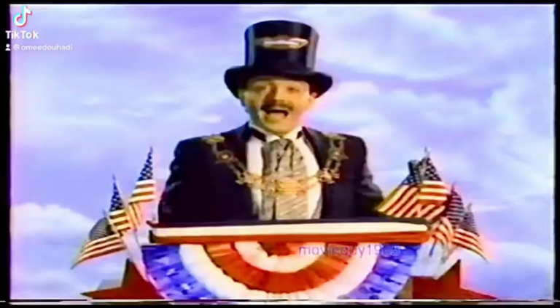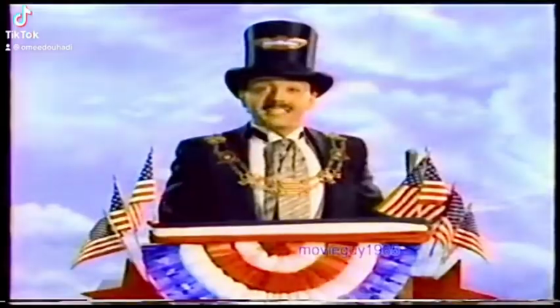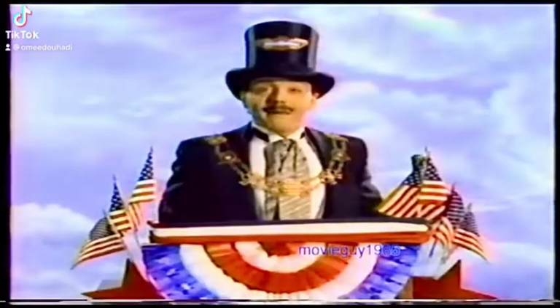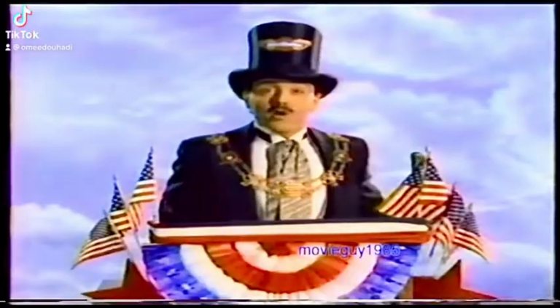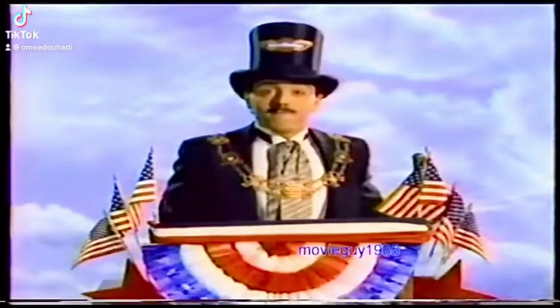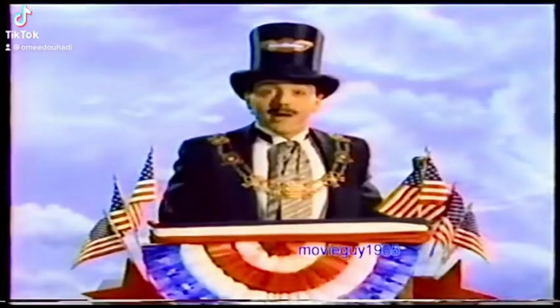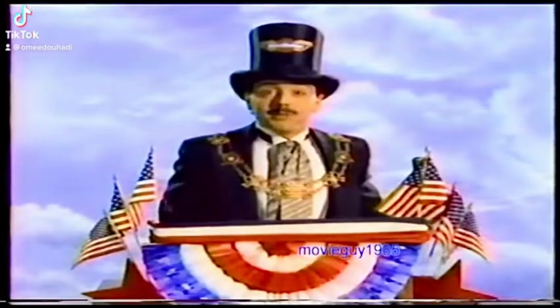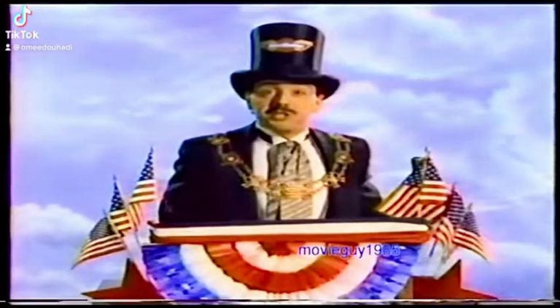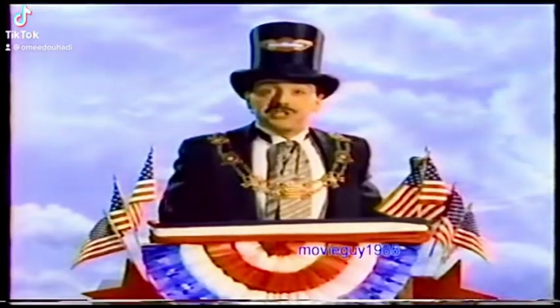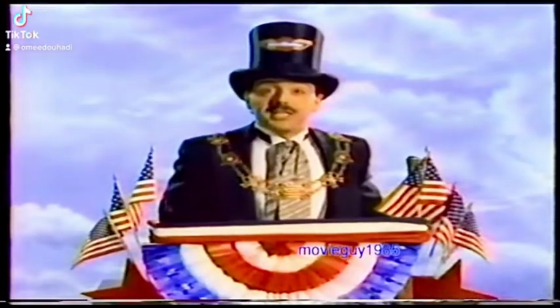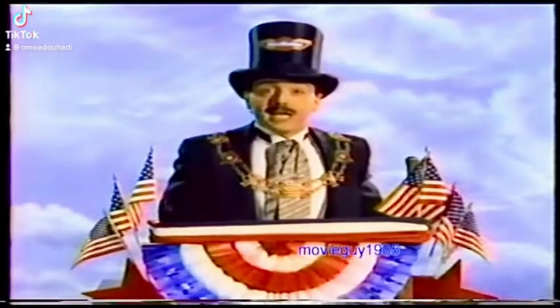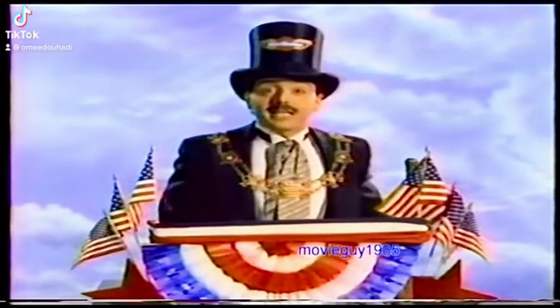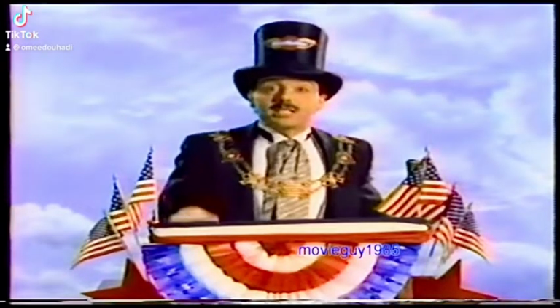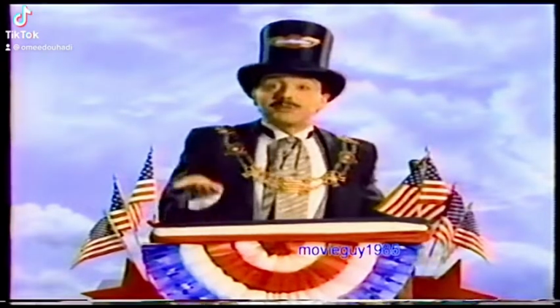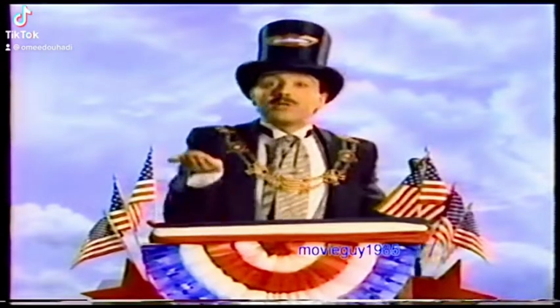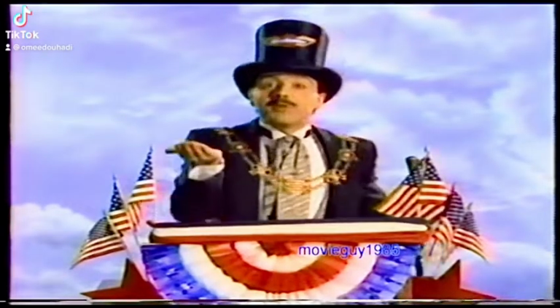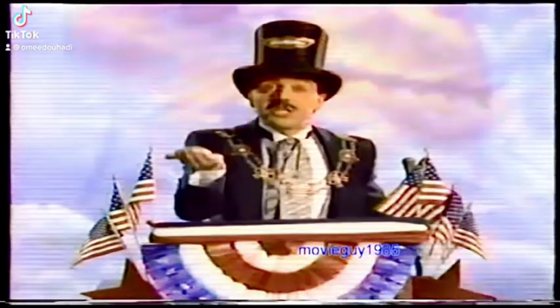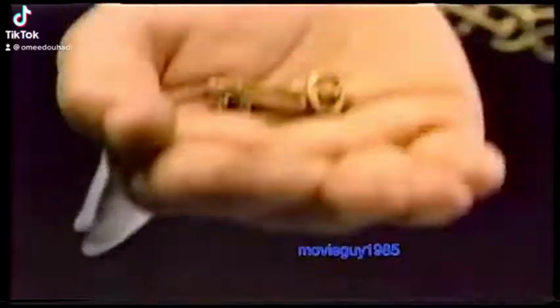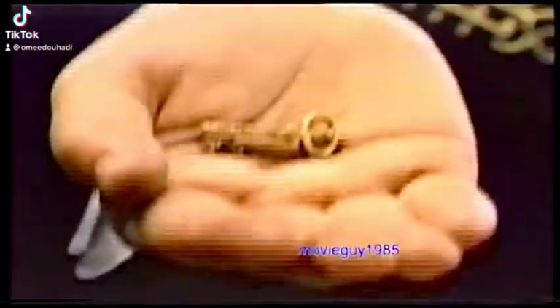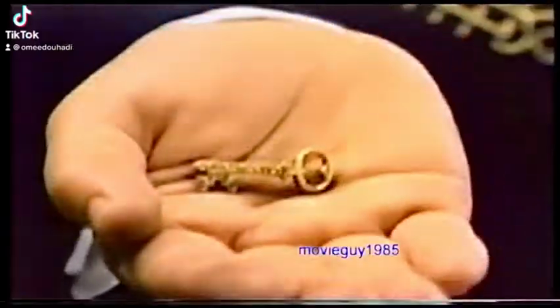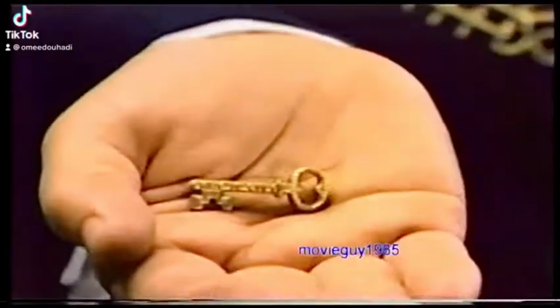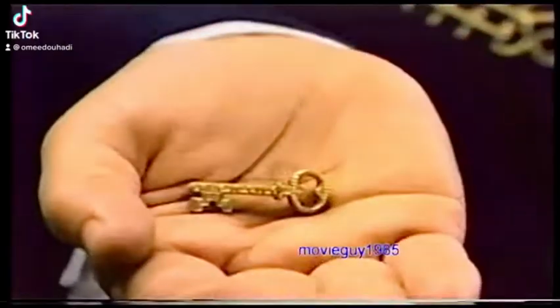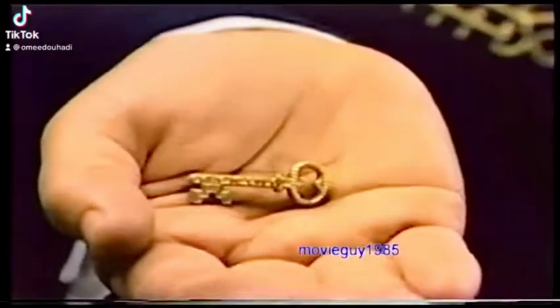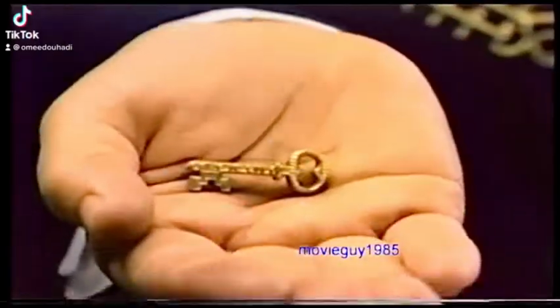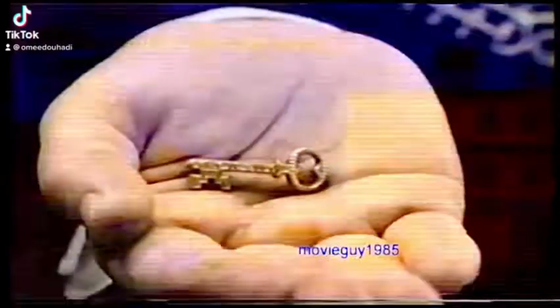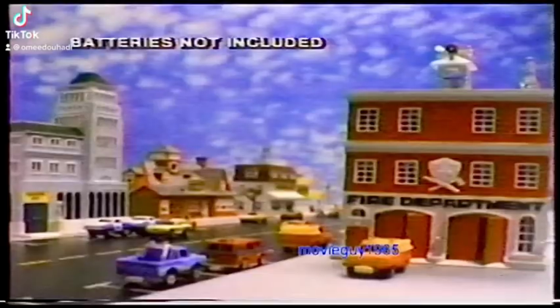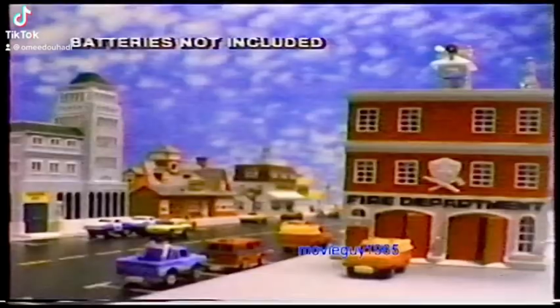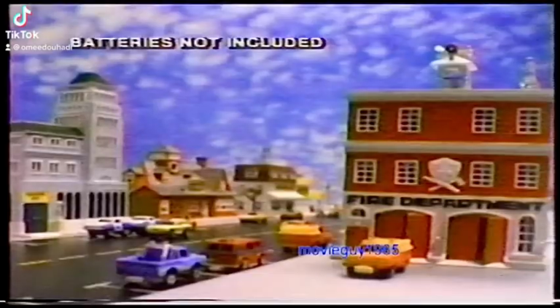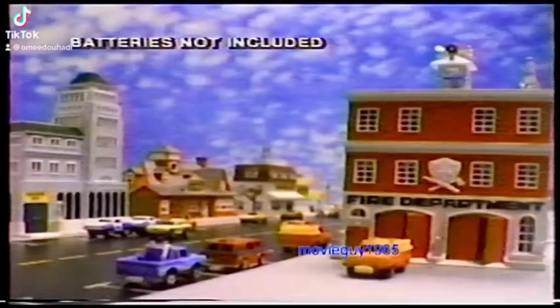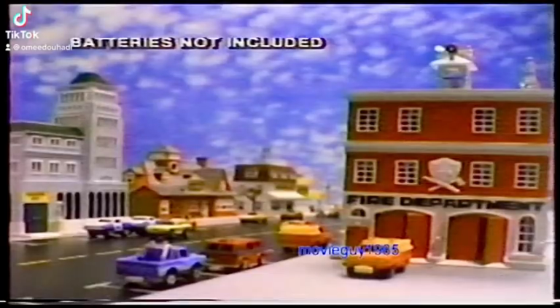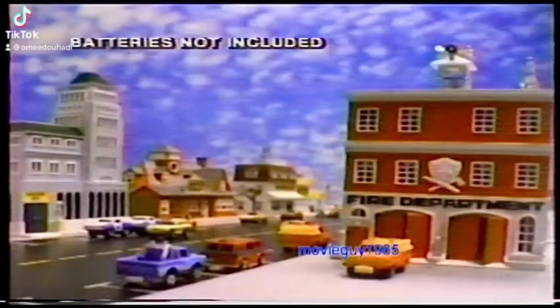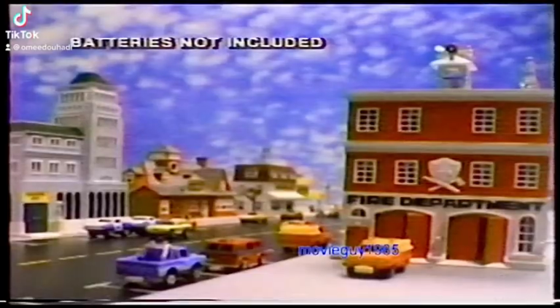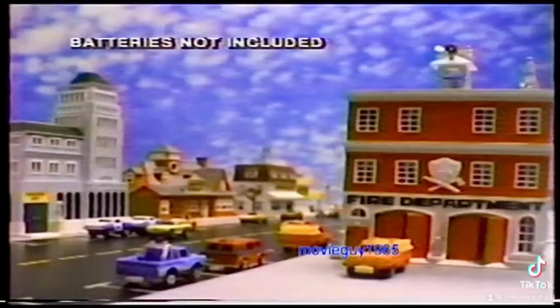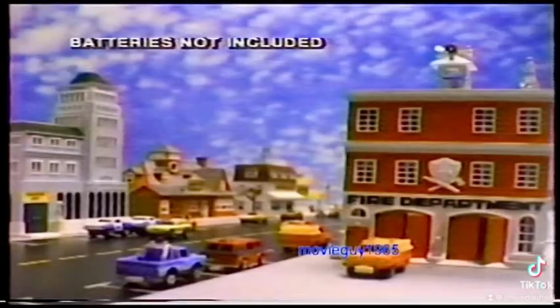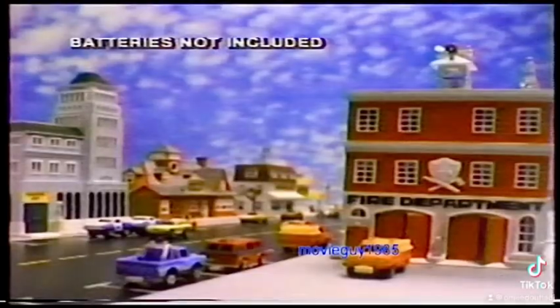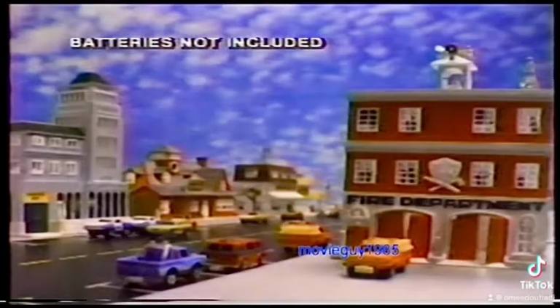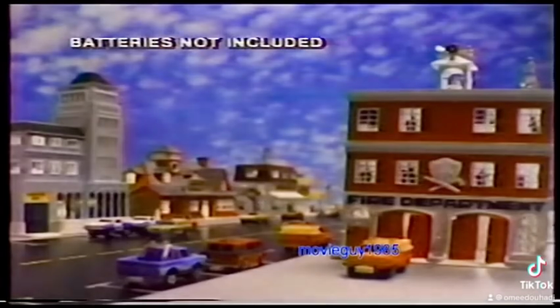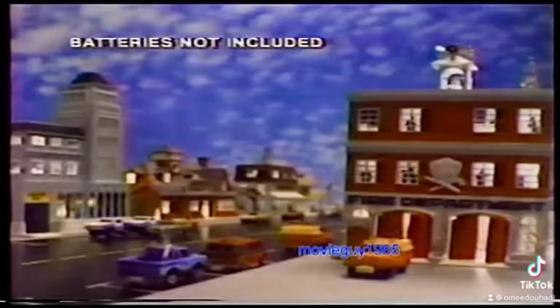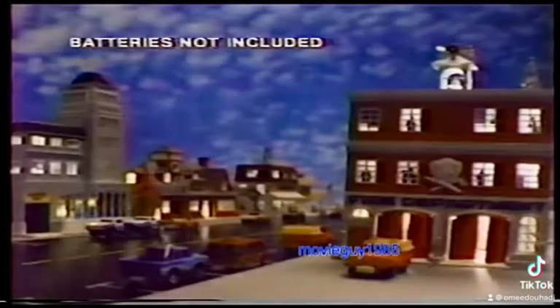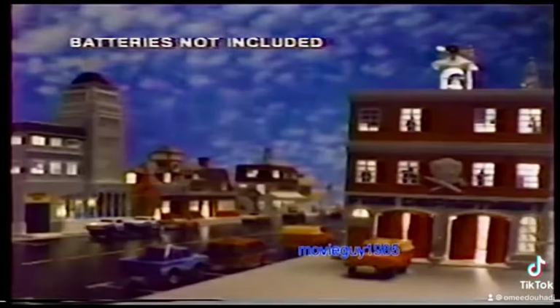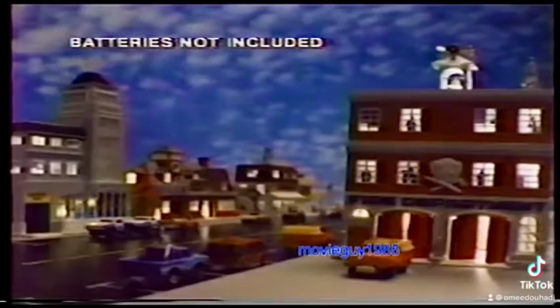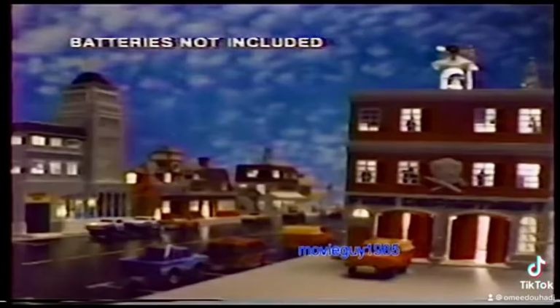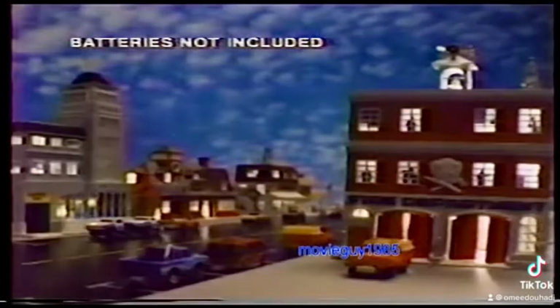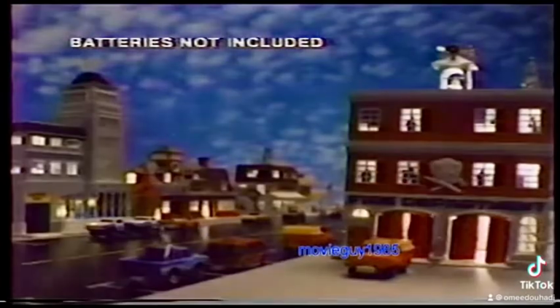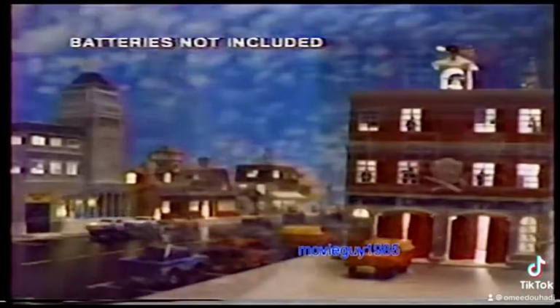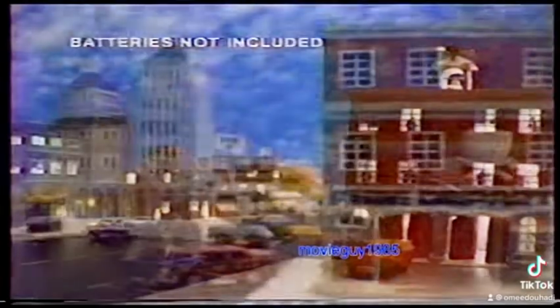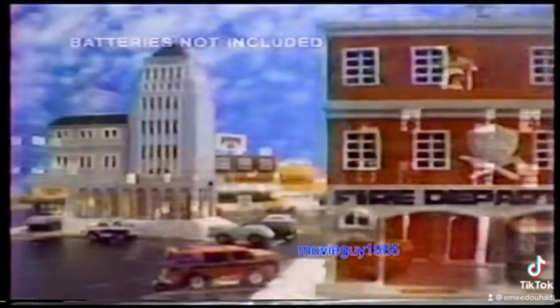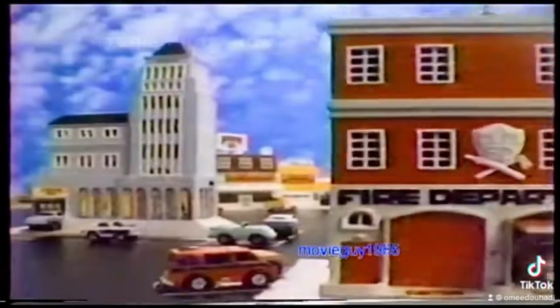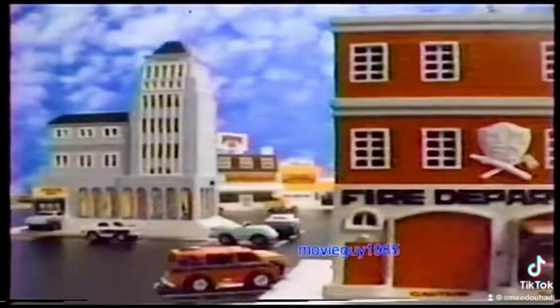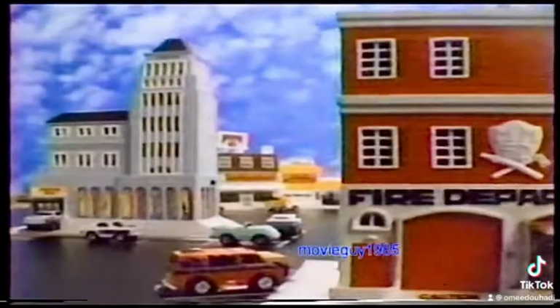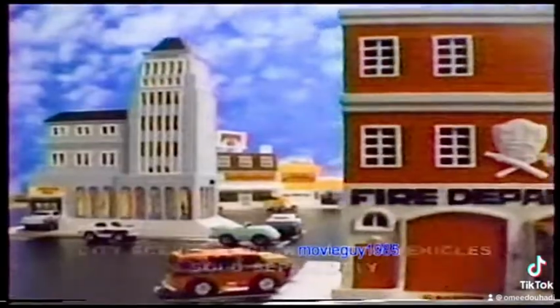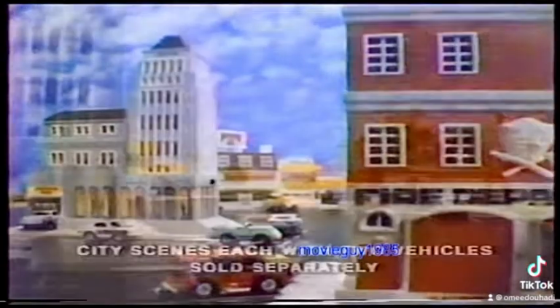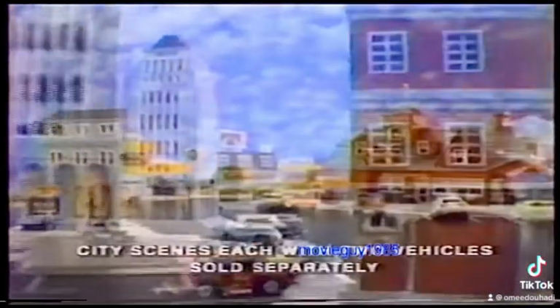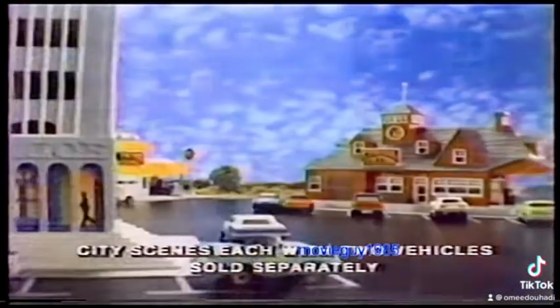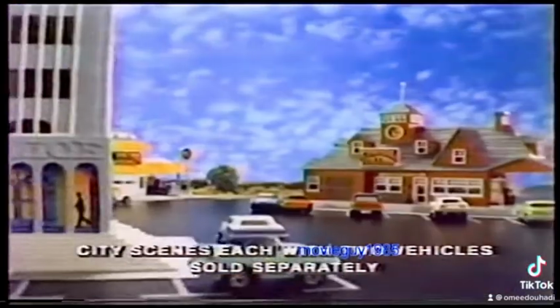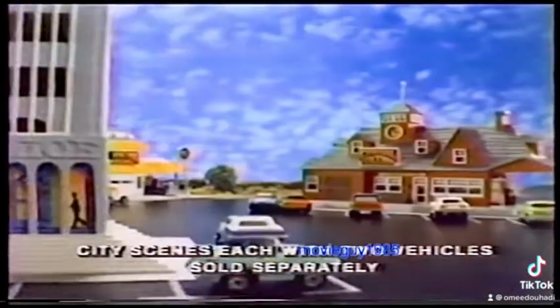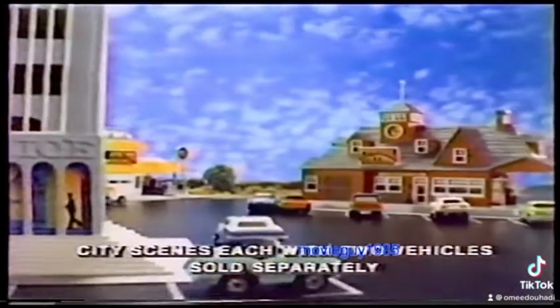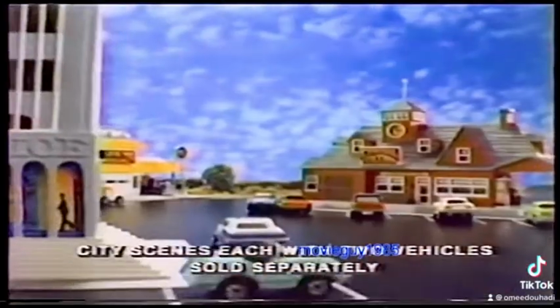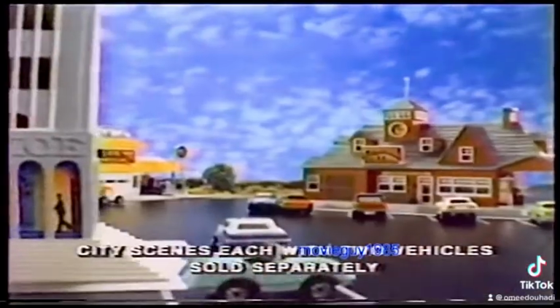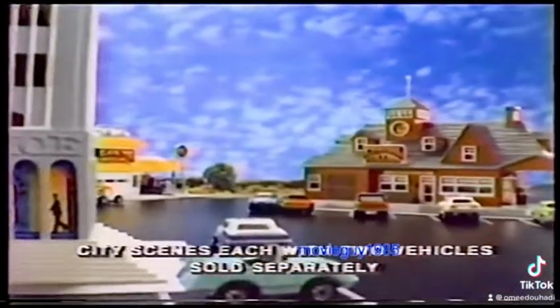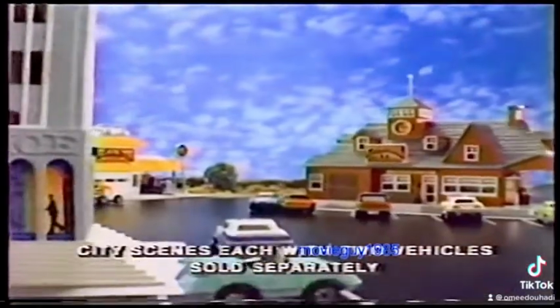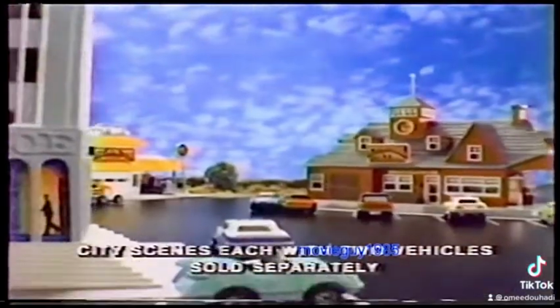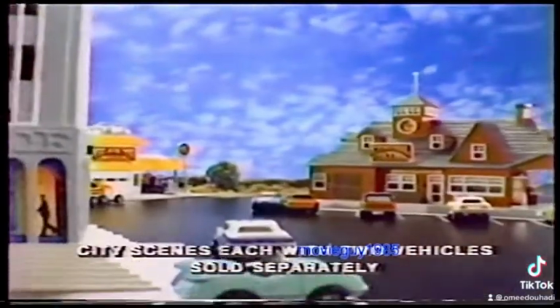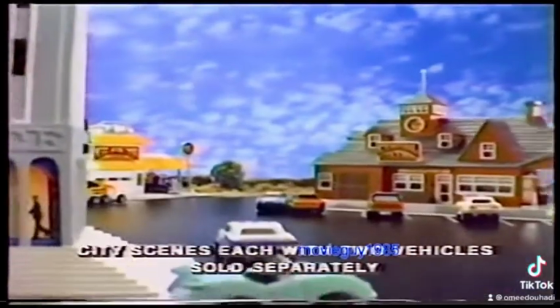As mayor of Micro Machines City, I'd like to present you with a tiny key to the Micro Machines City Scenes. Motor down Main Street, watch this place really light up. Featuring the fabulous Firehouse Police Precinct, terrific train station and the gas and go.